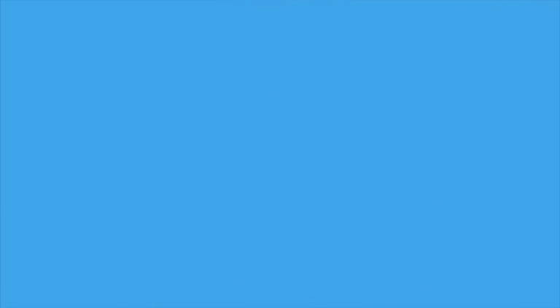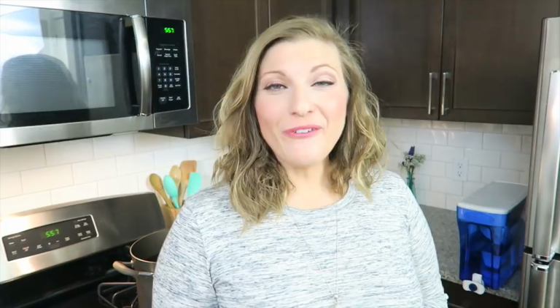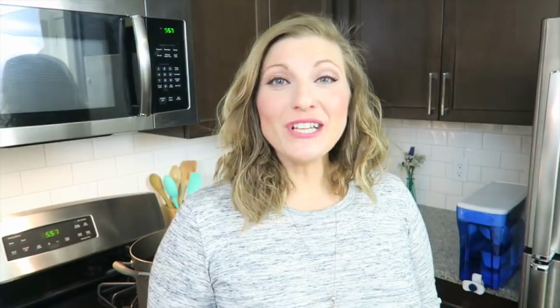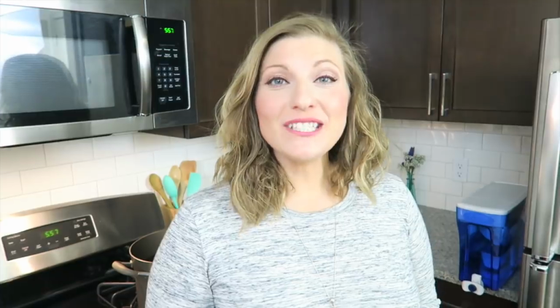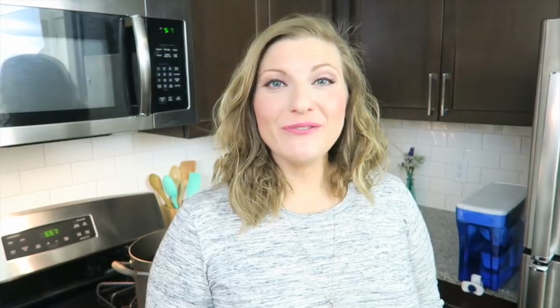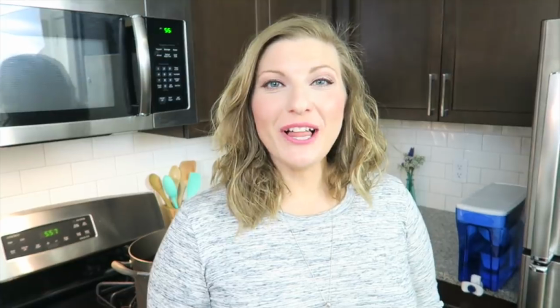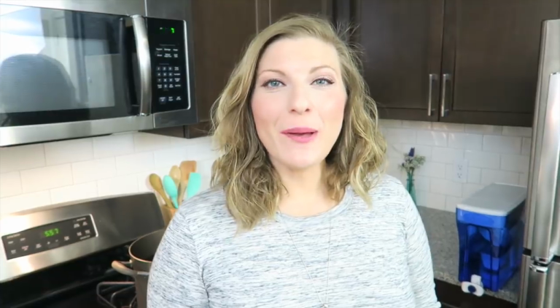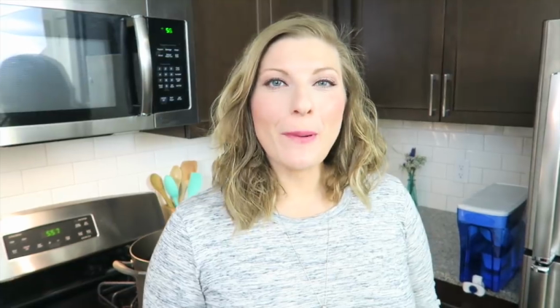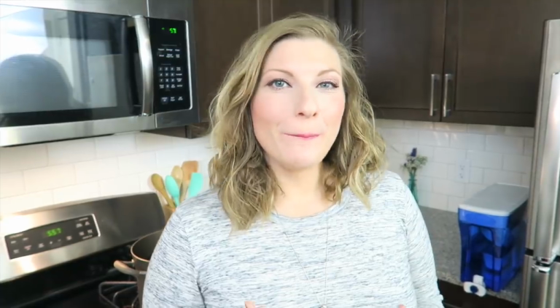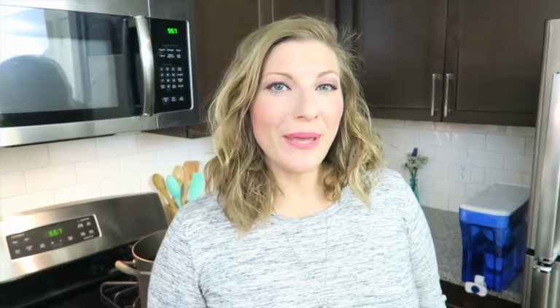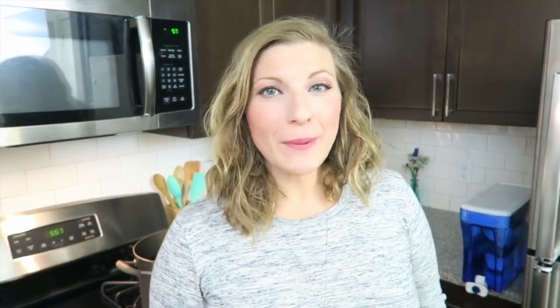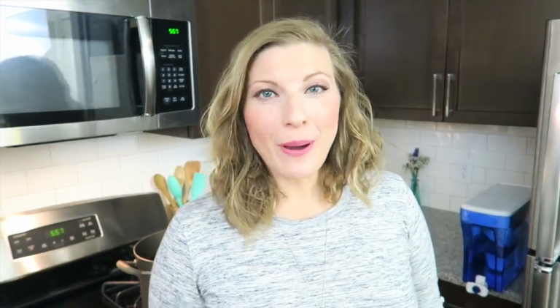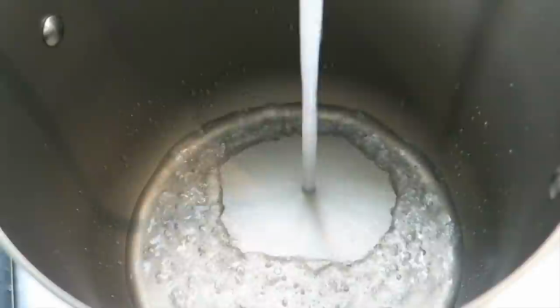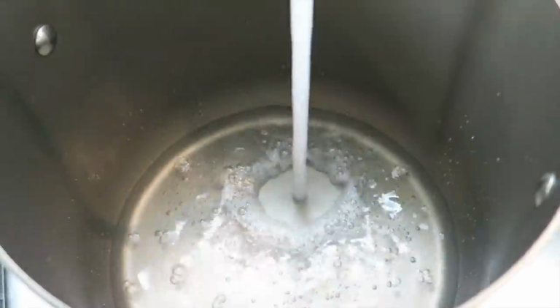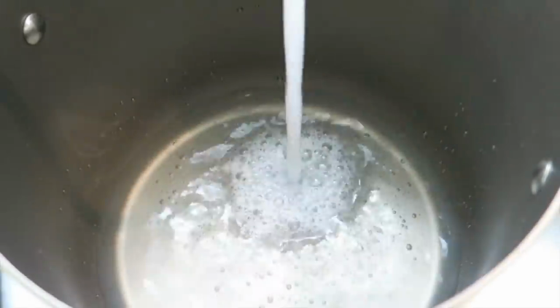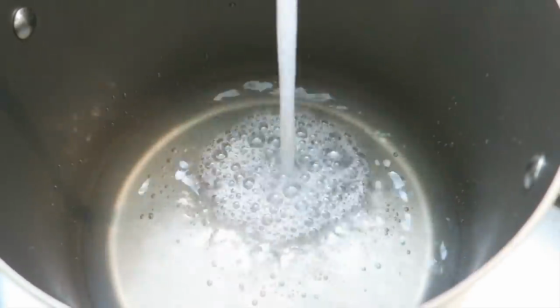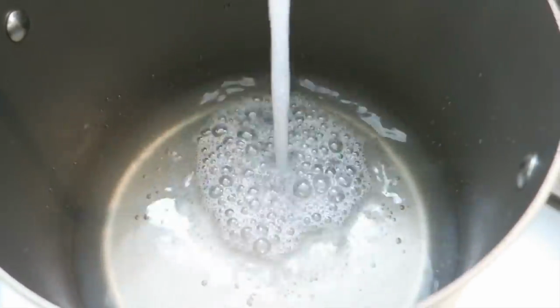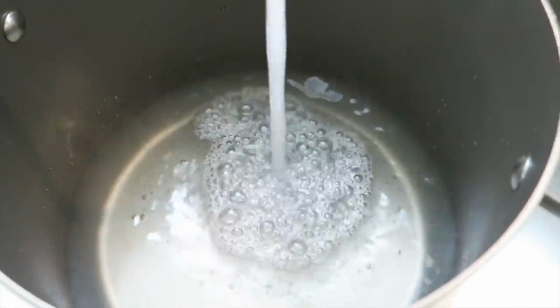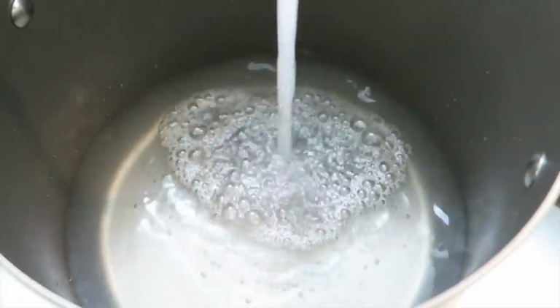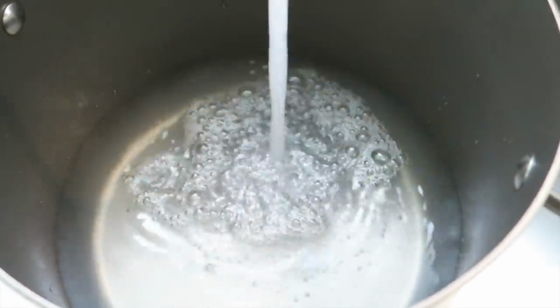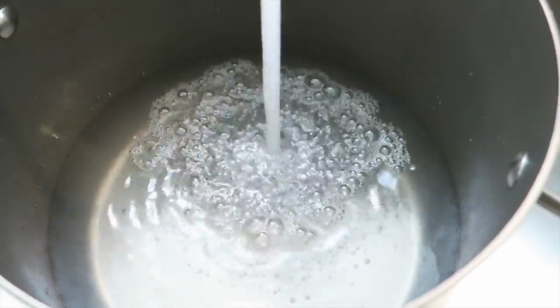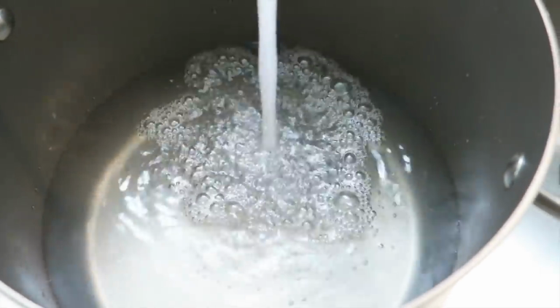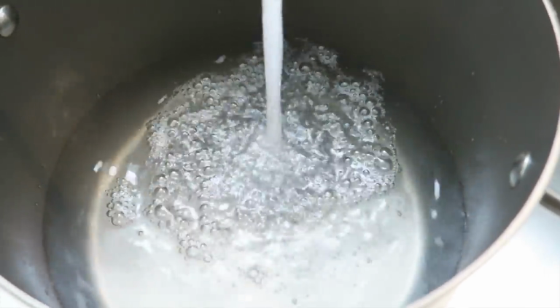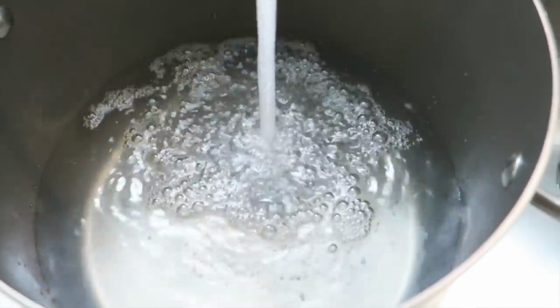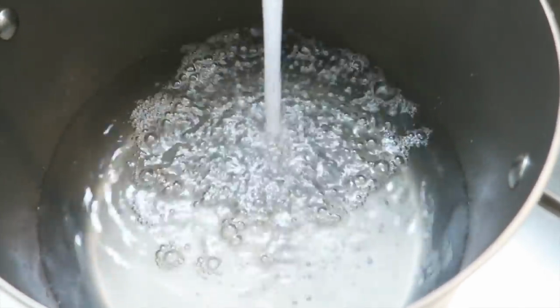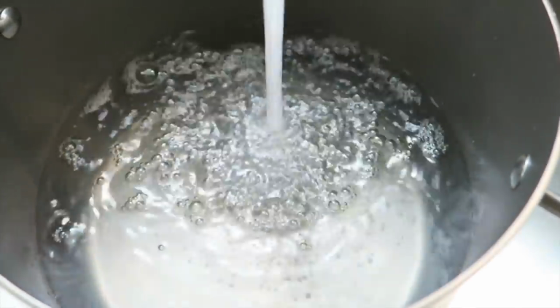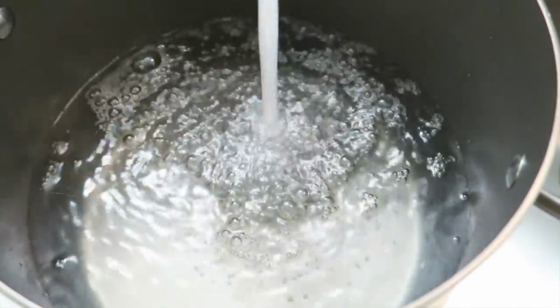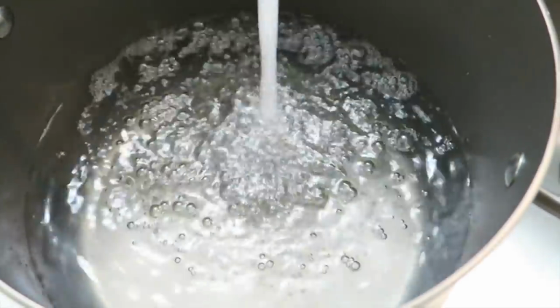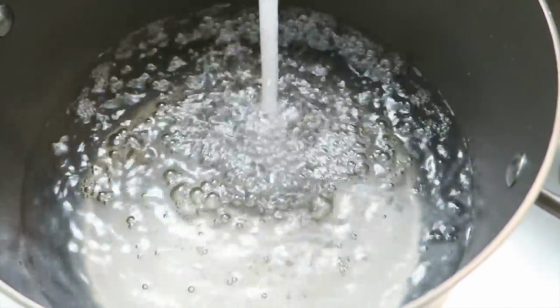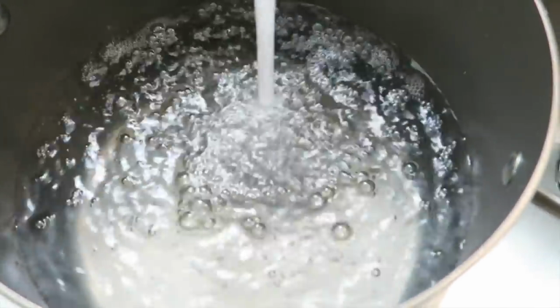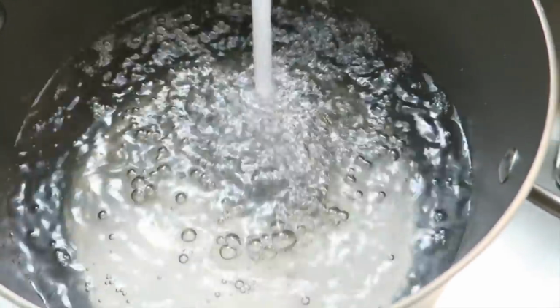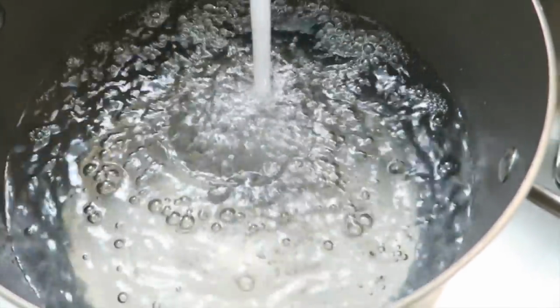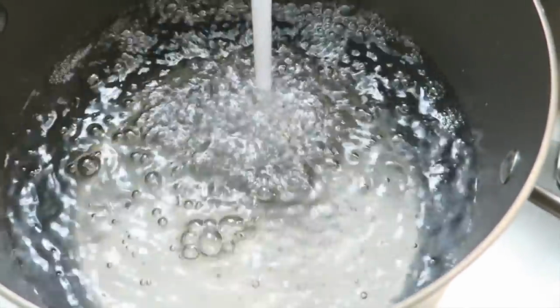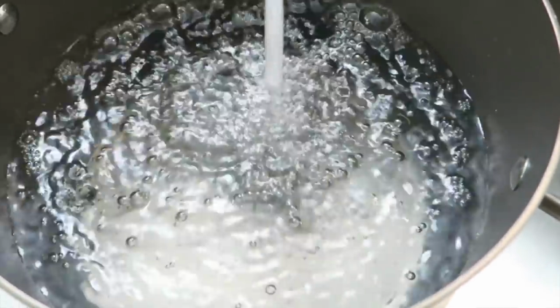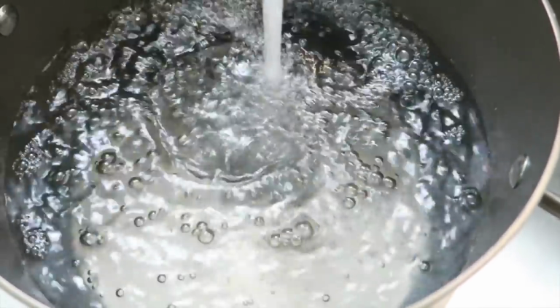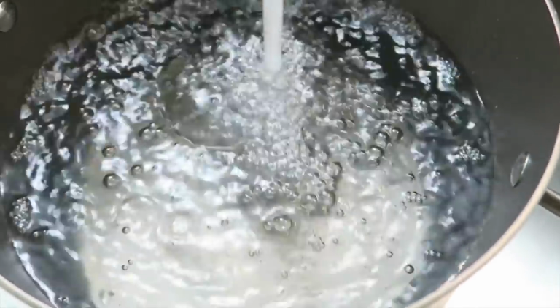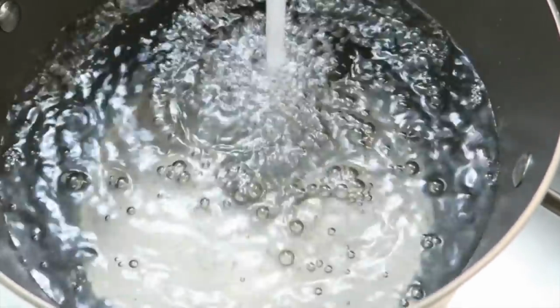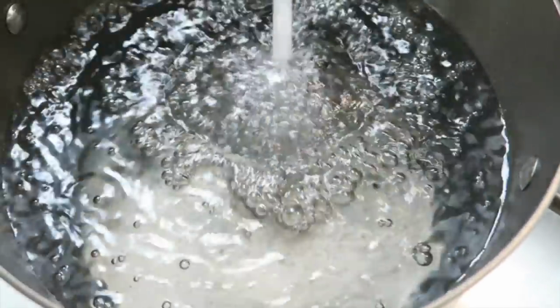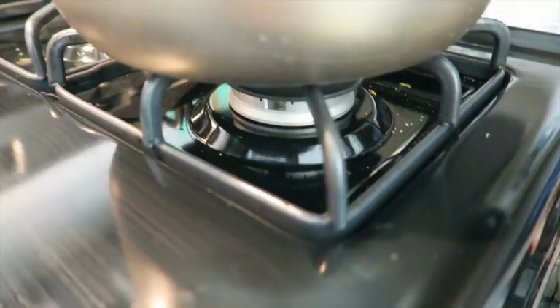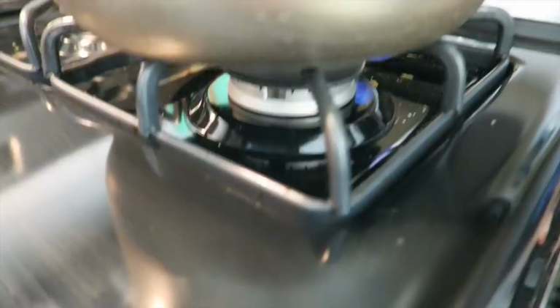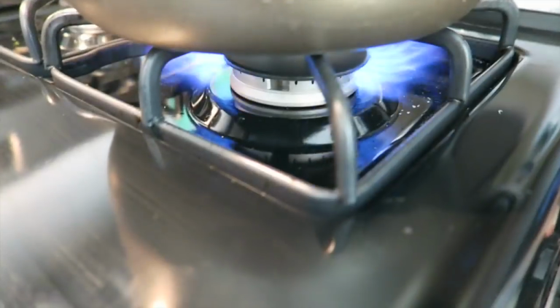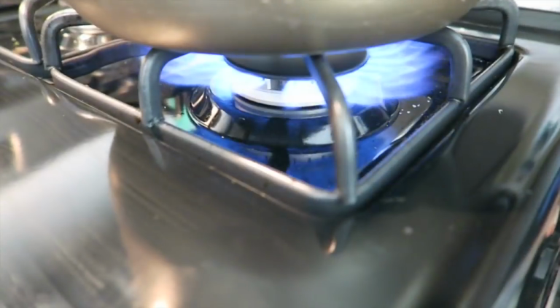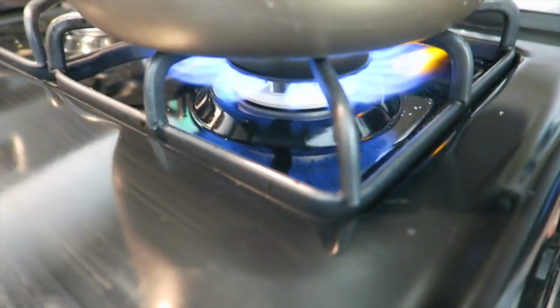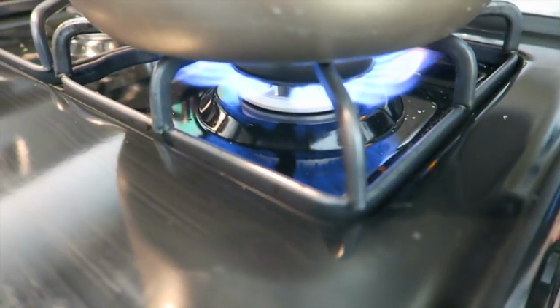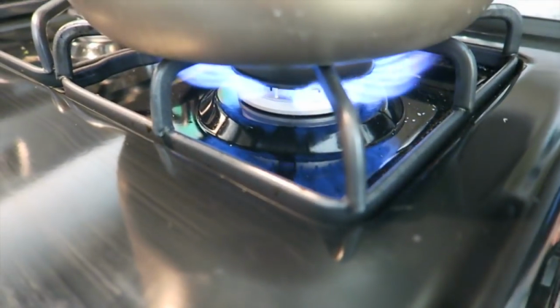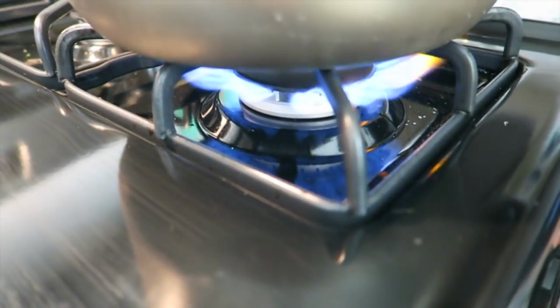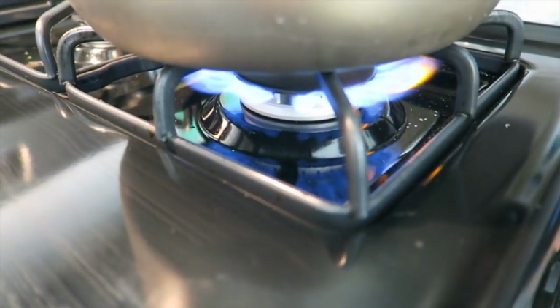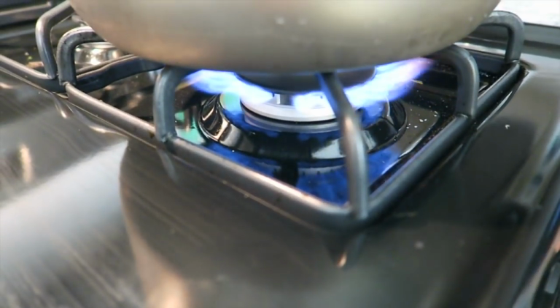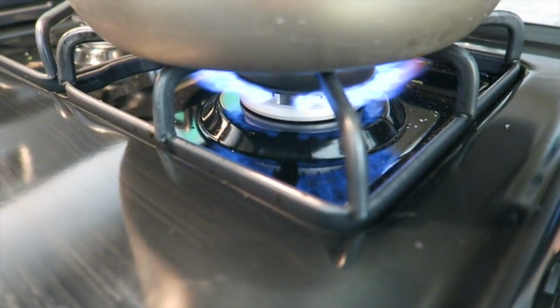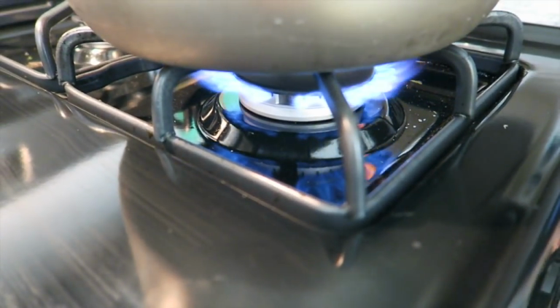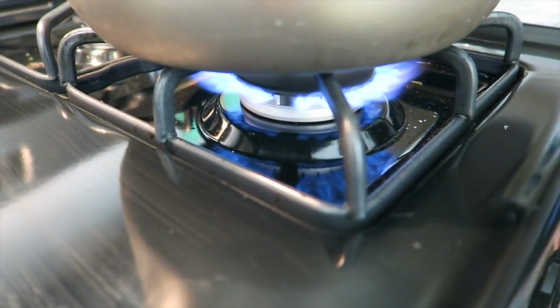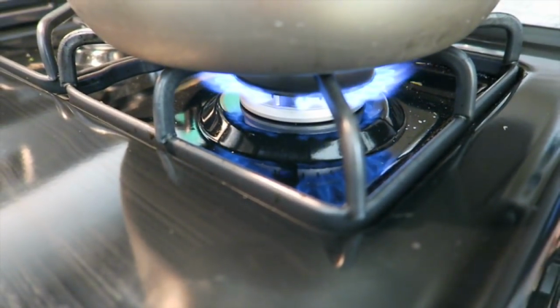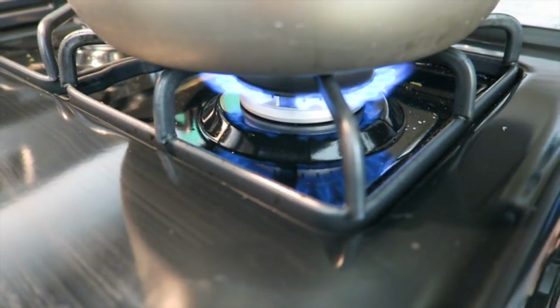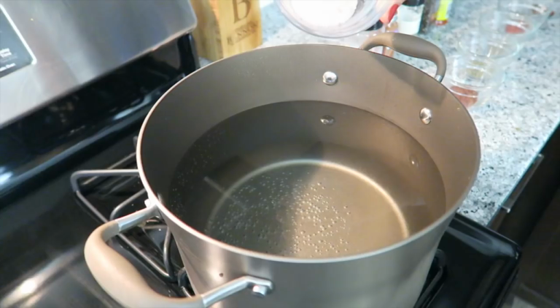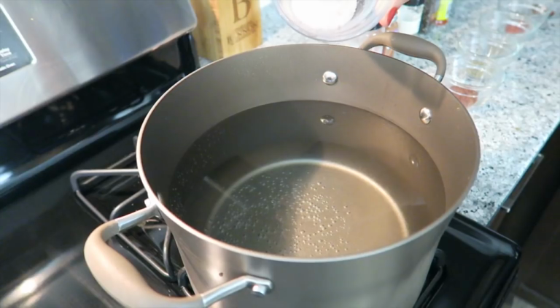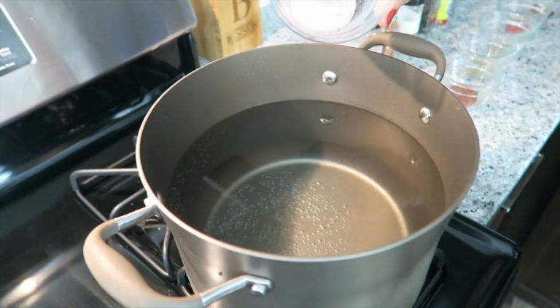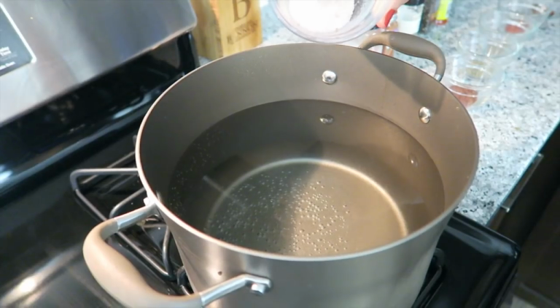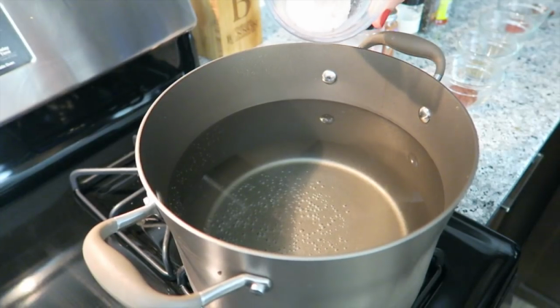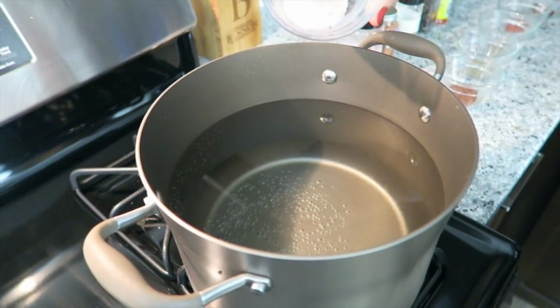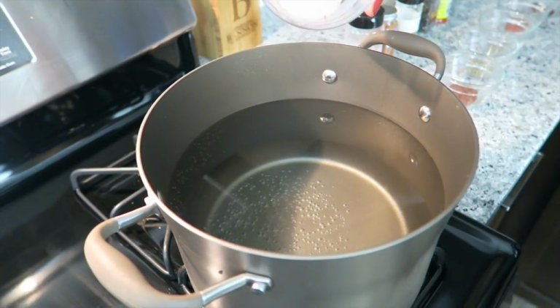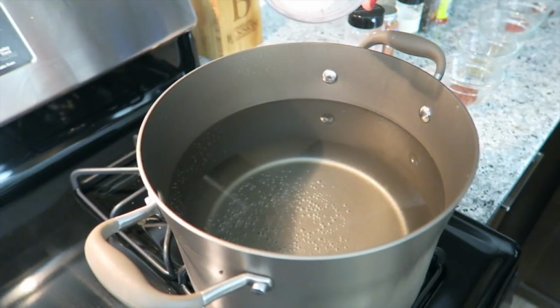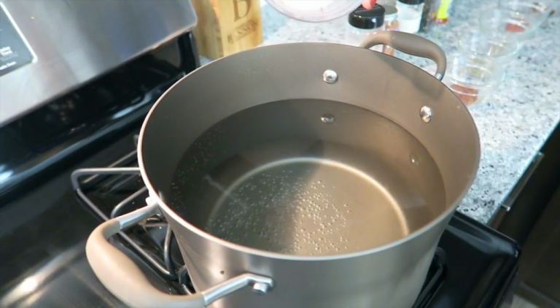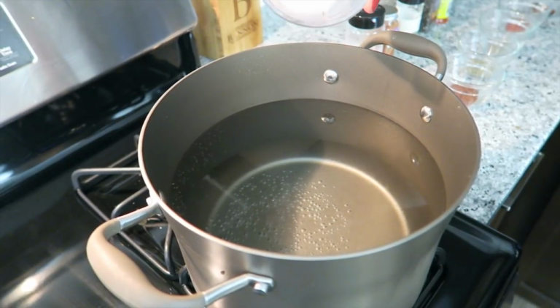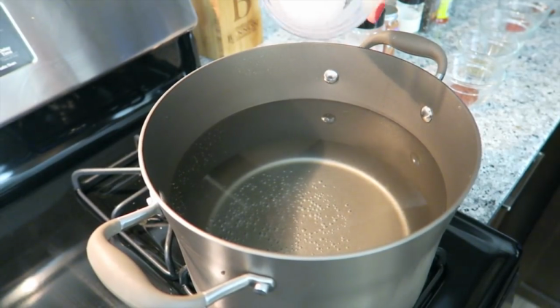First, fill up a big pot with water and put it on your stove to boil. Then add the seasonings.